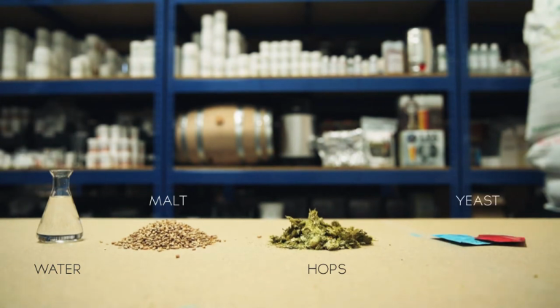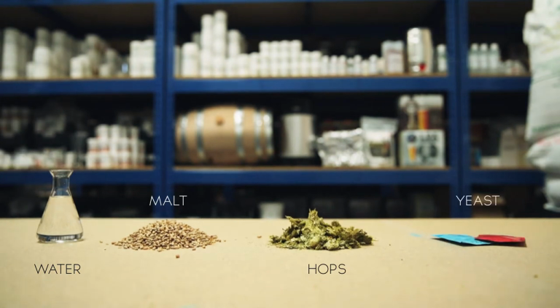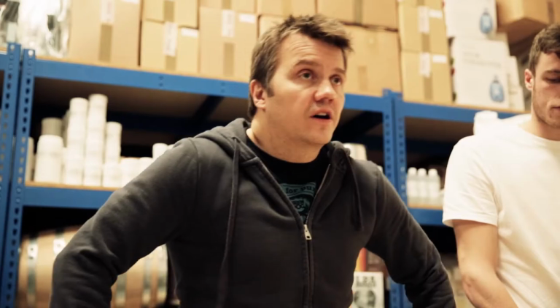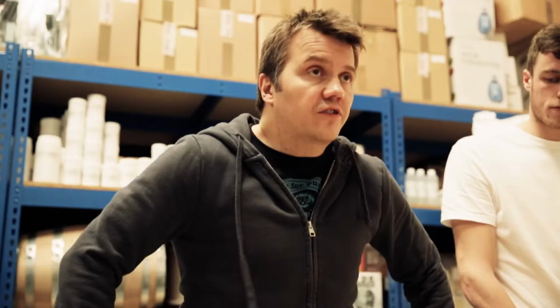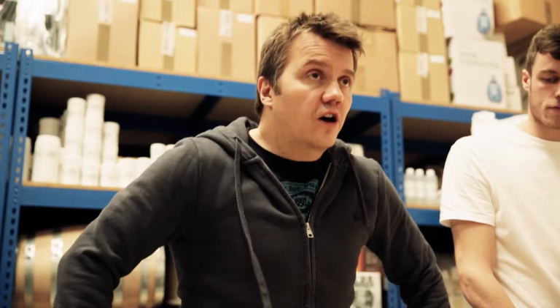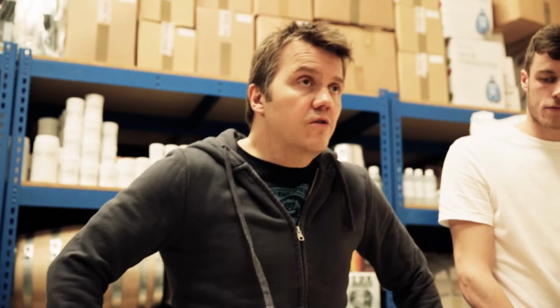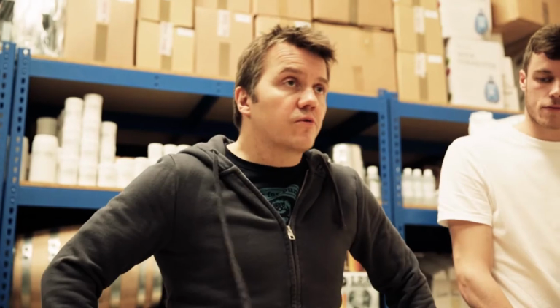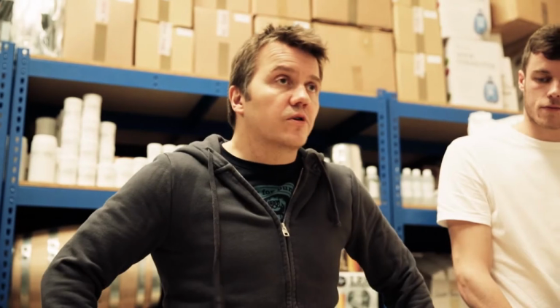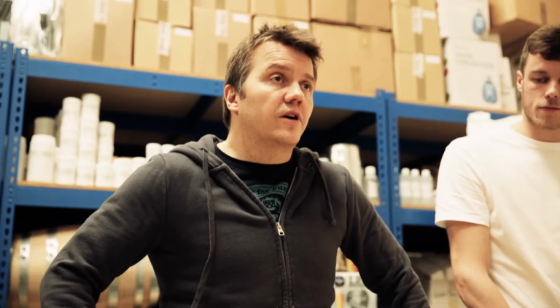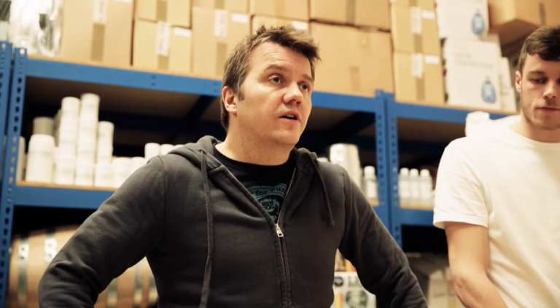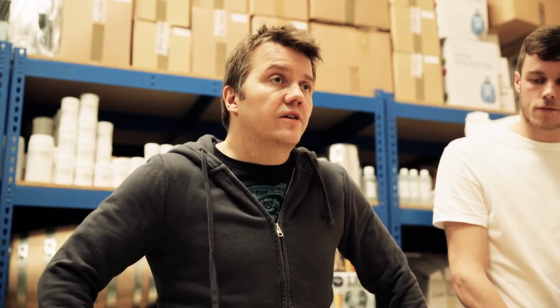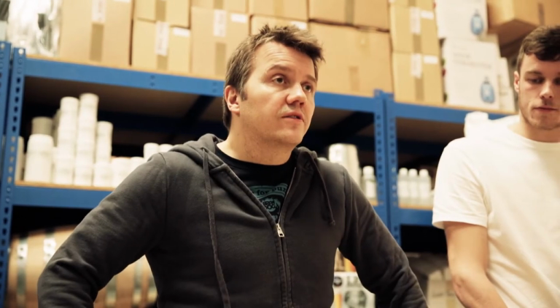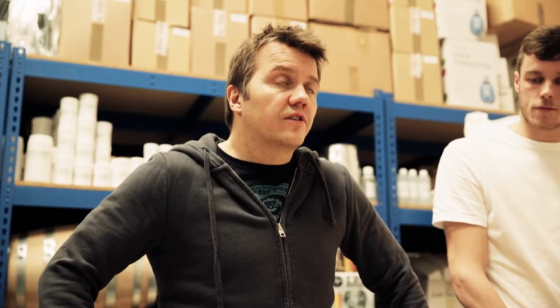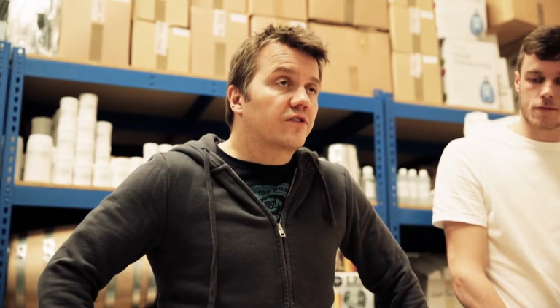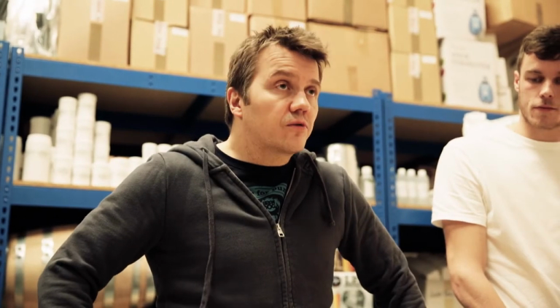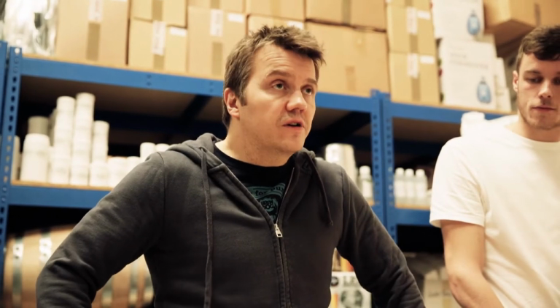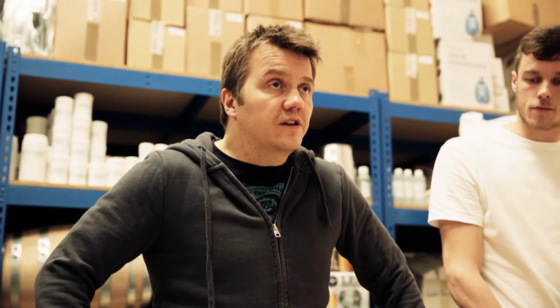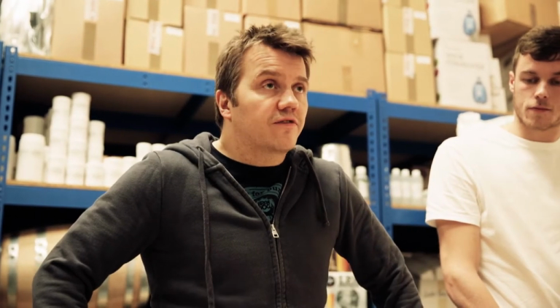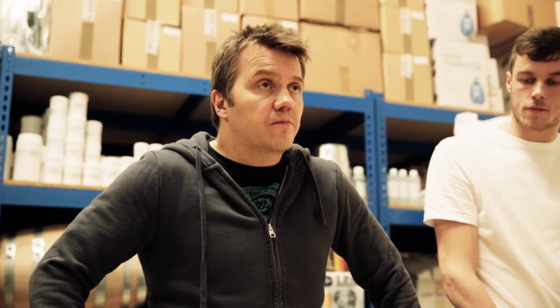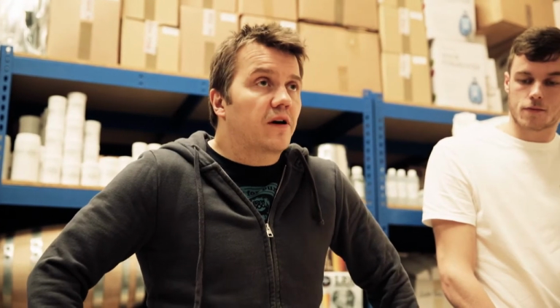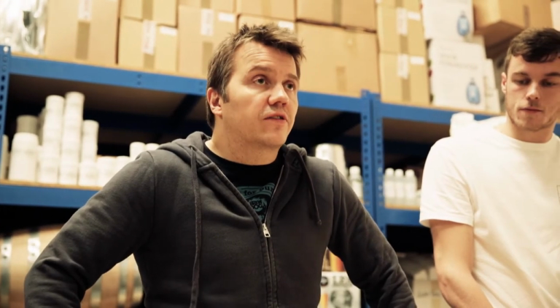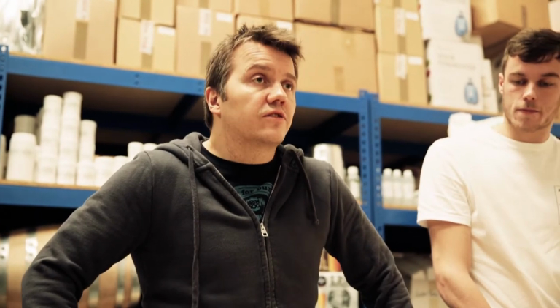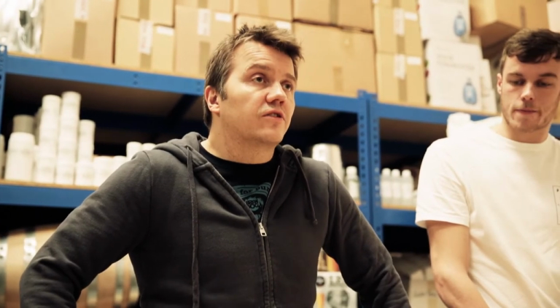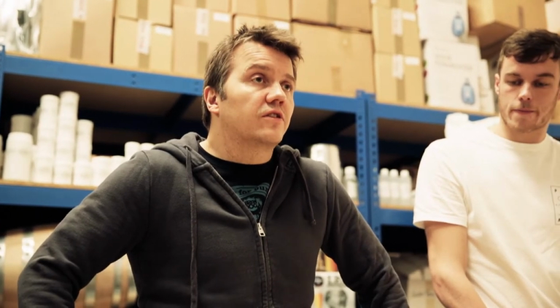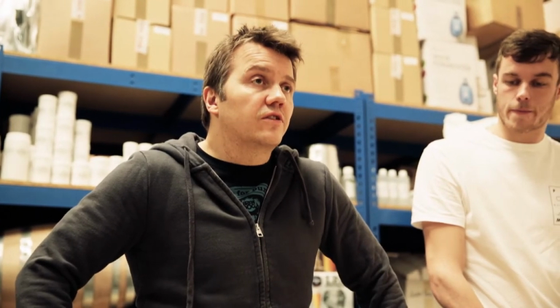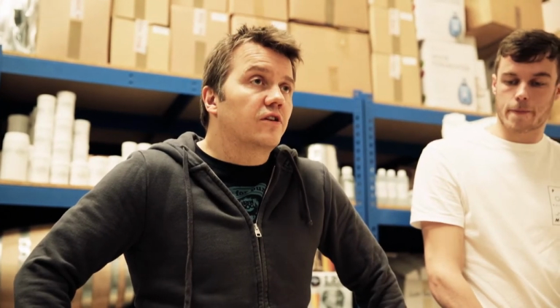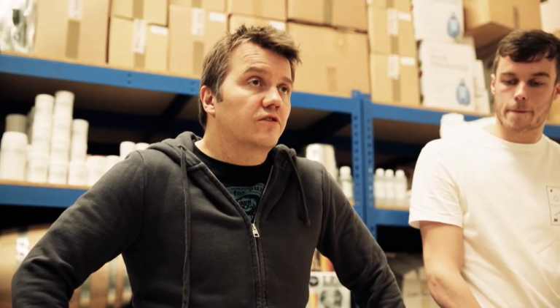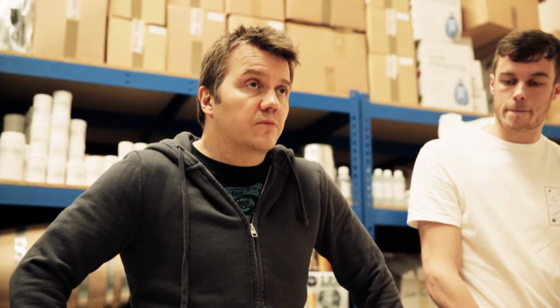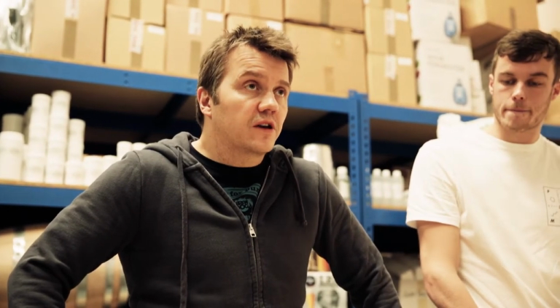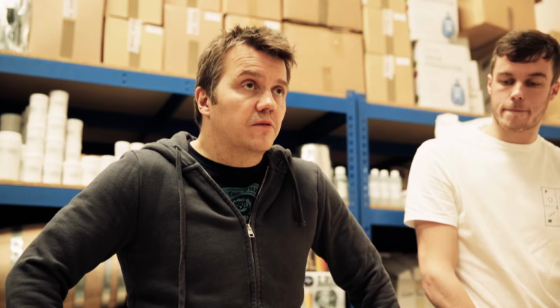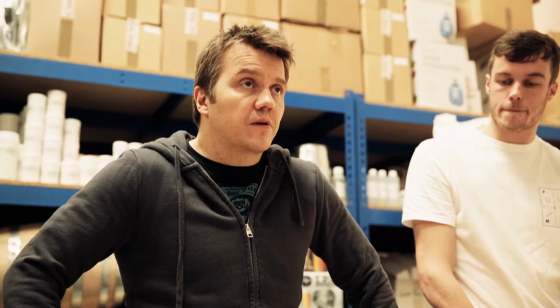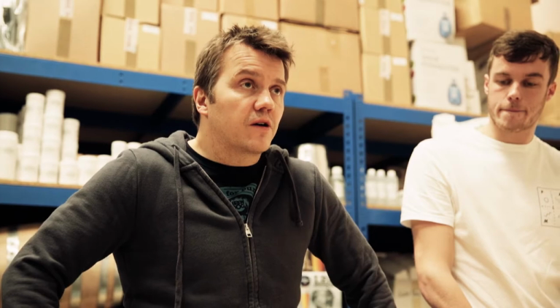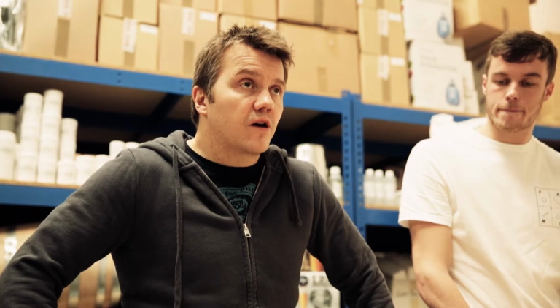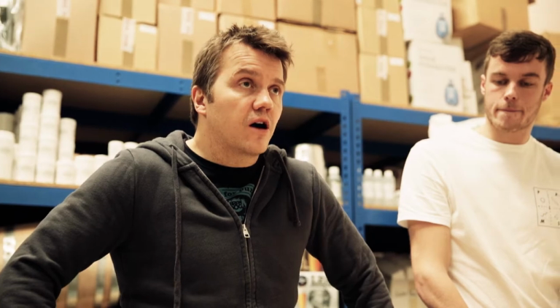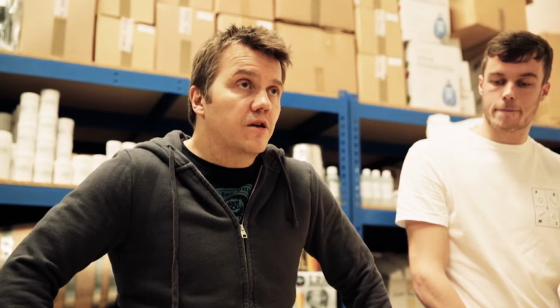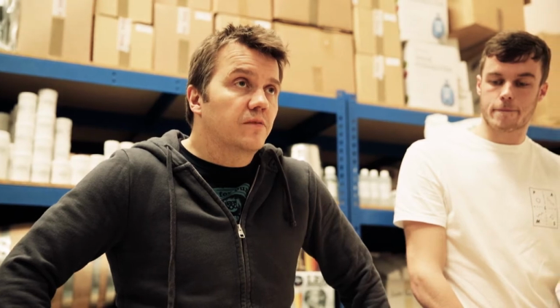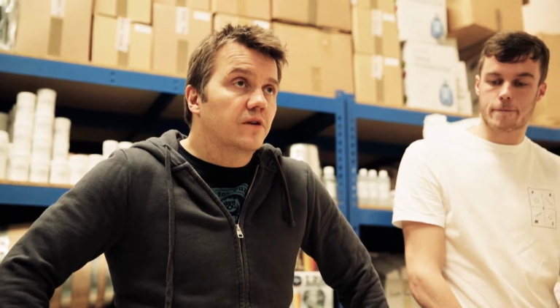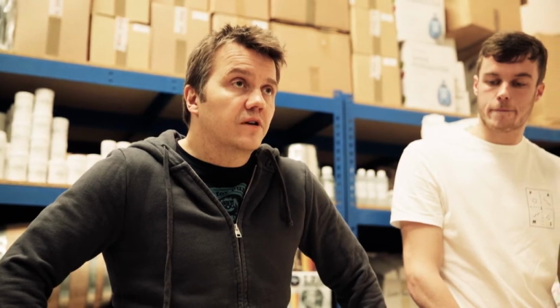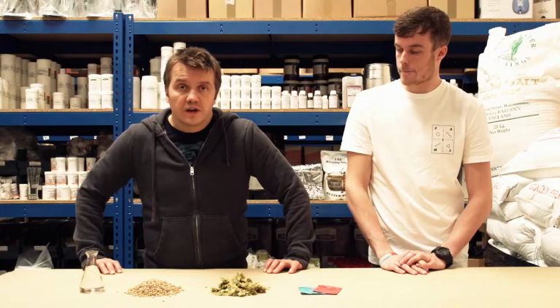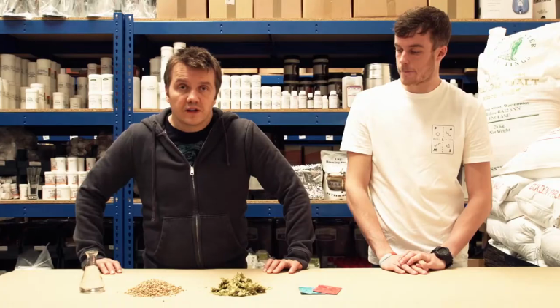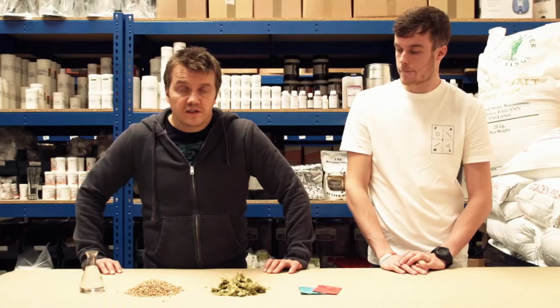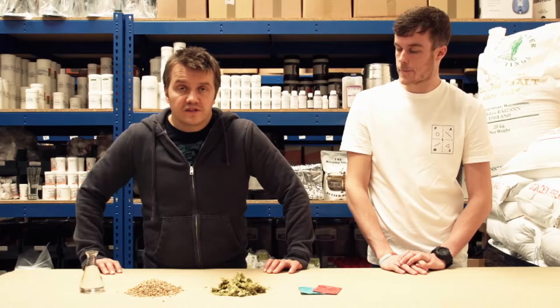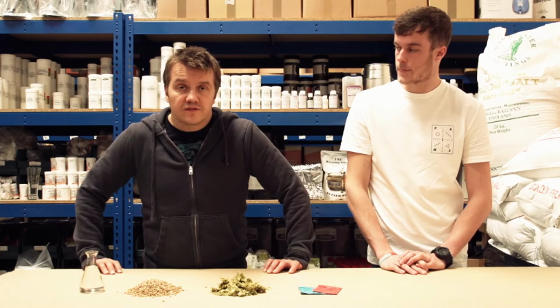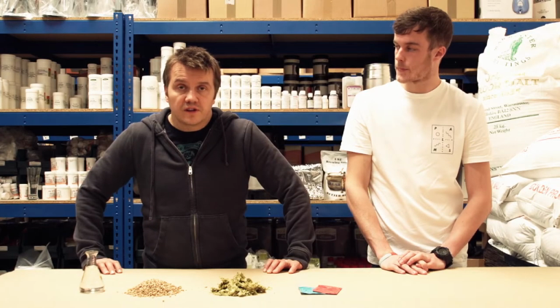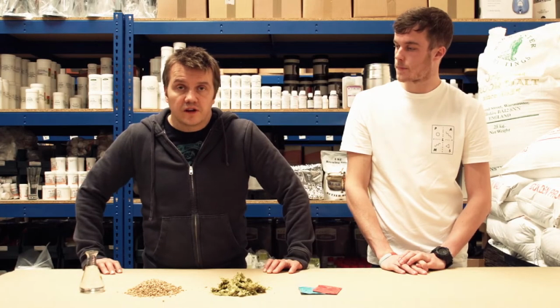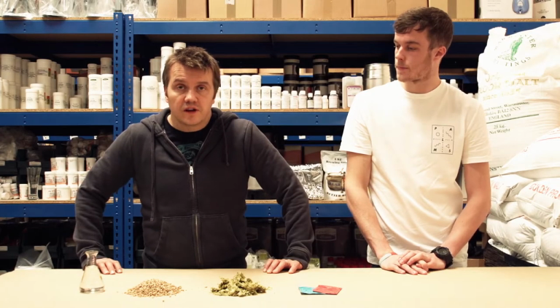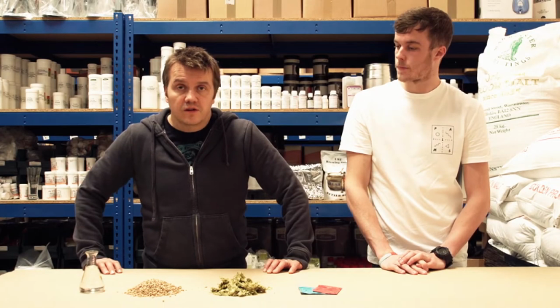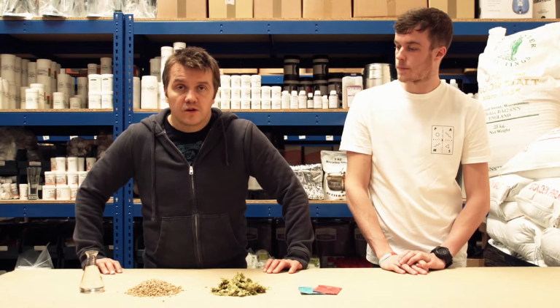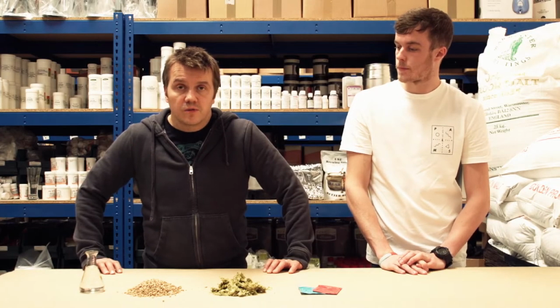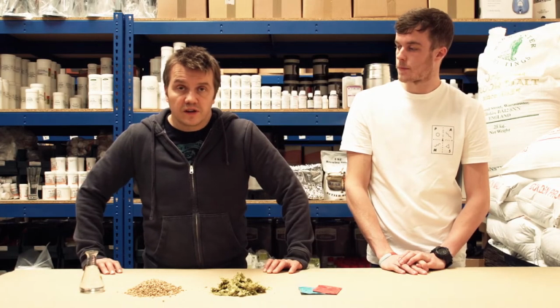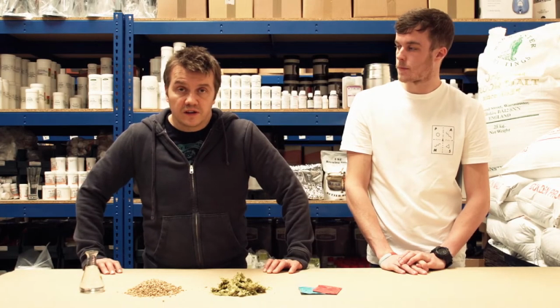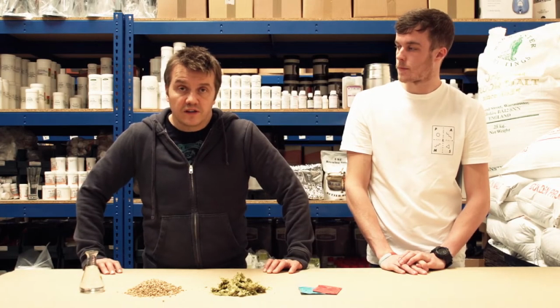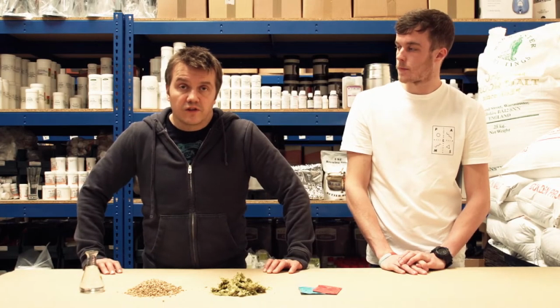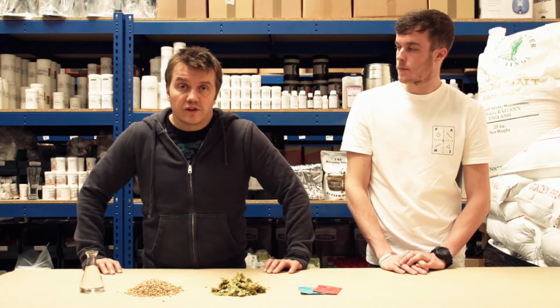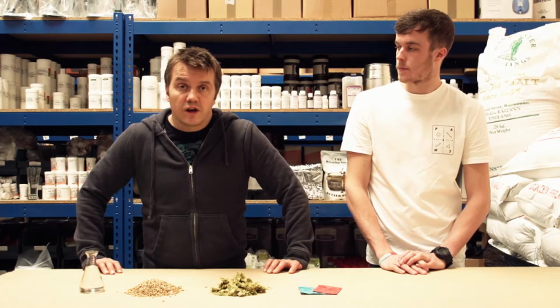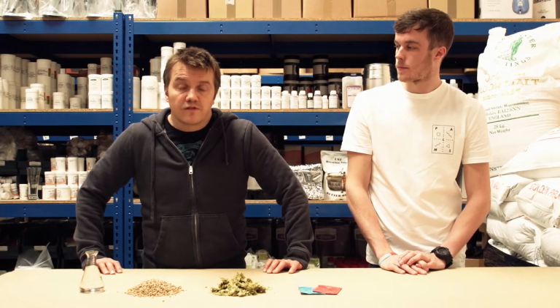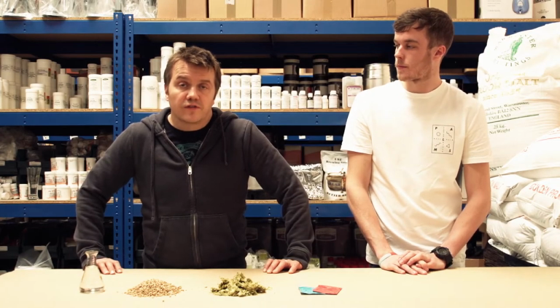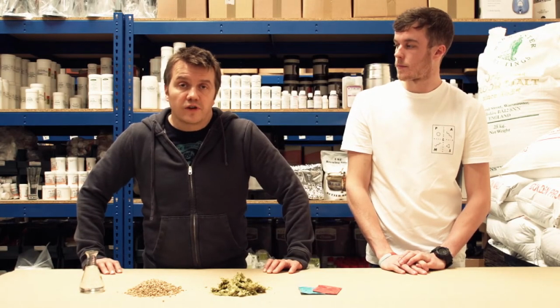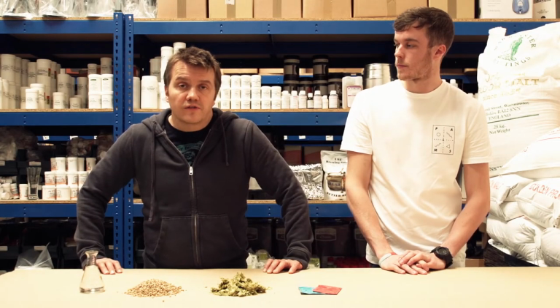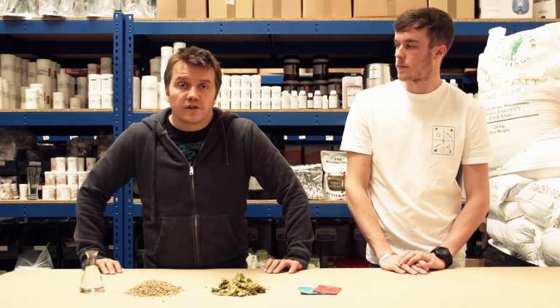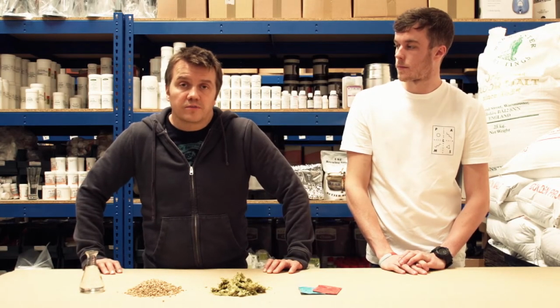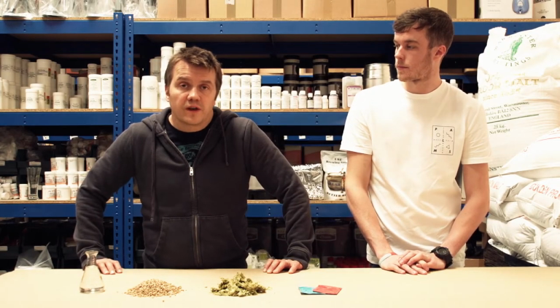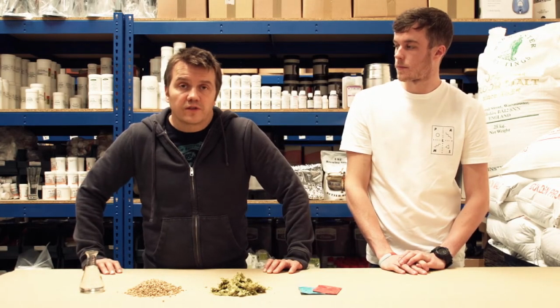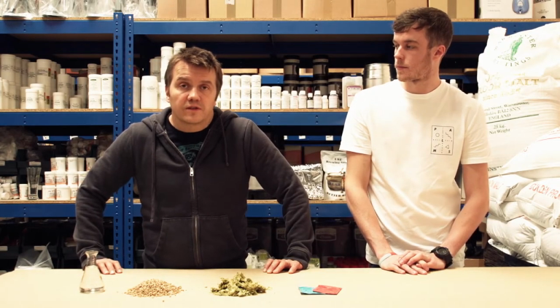As a home brewer there's three different methods you can use for making beer at home. In this video we're going to give you an overview of those methods.